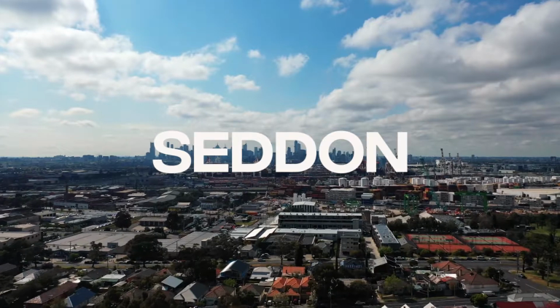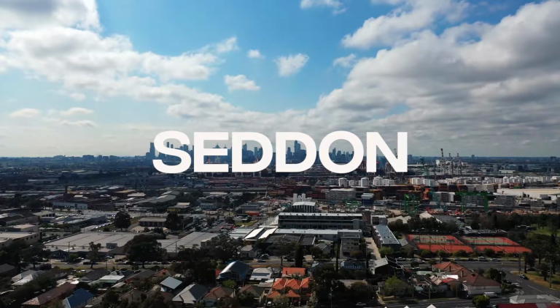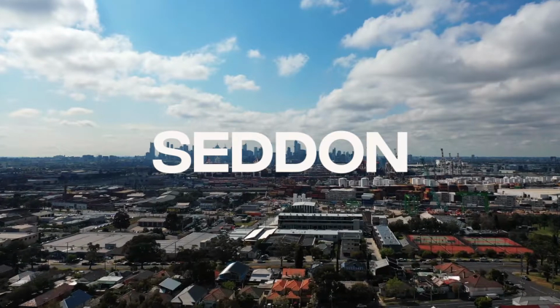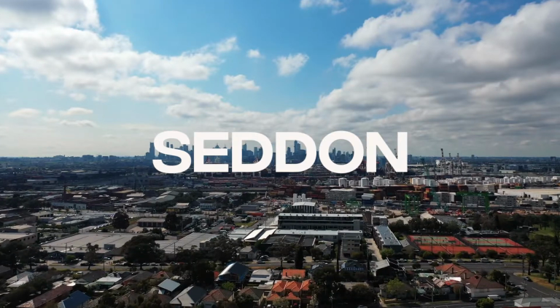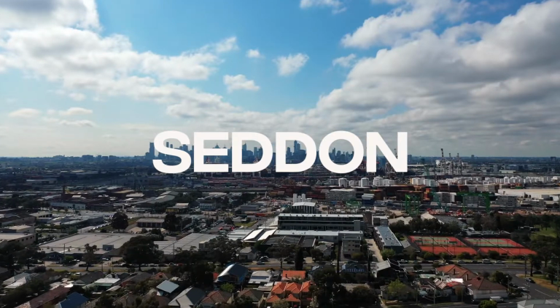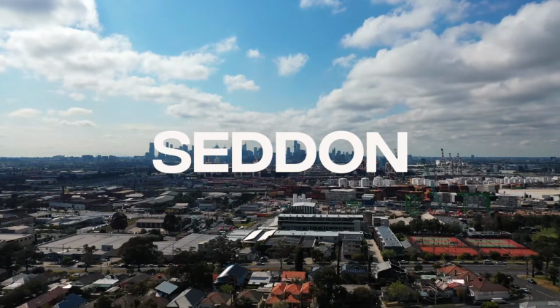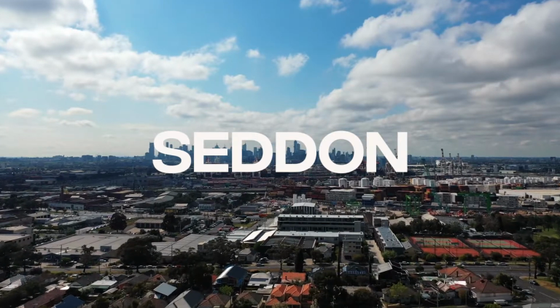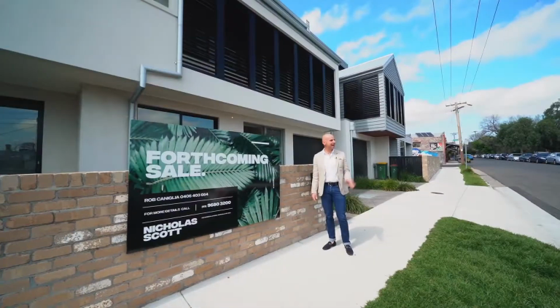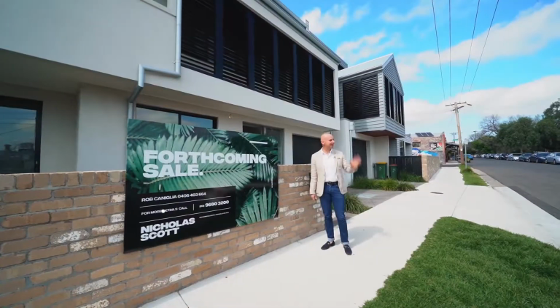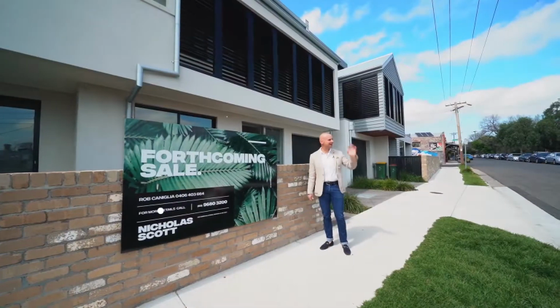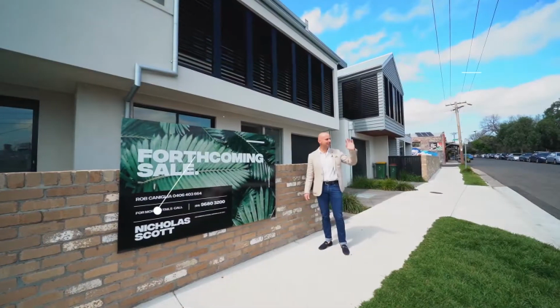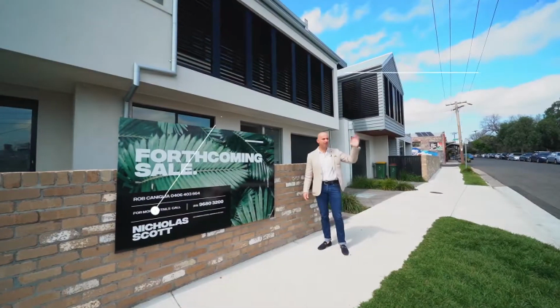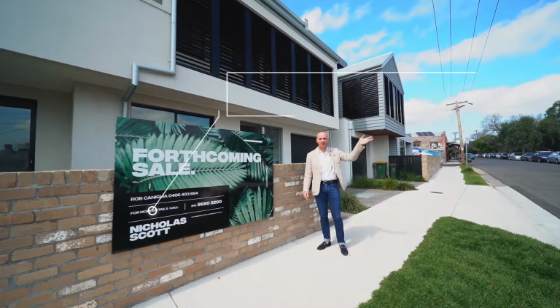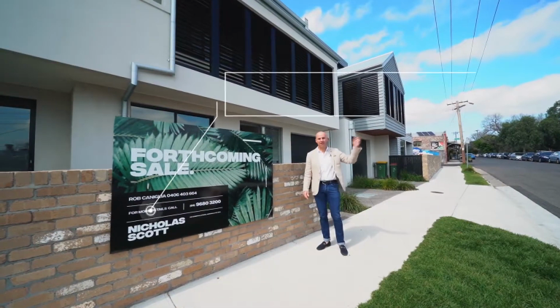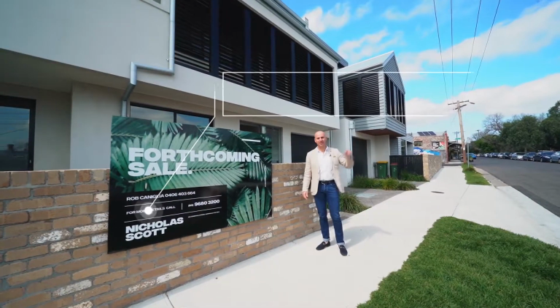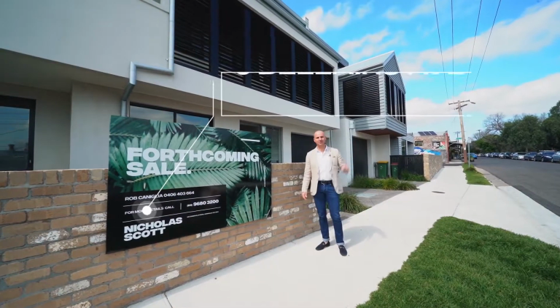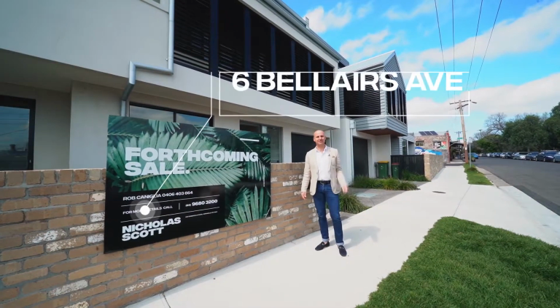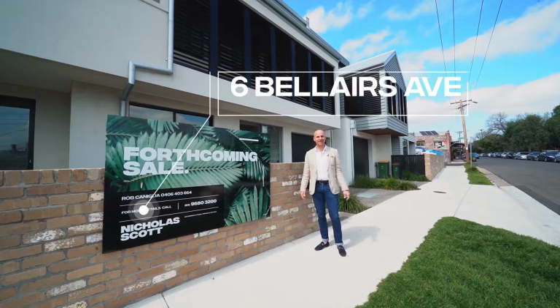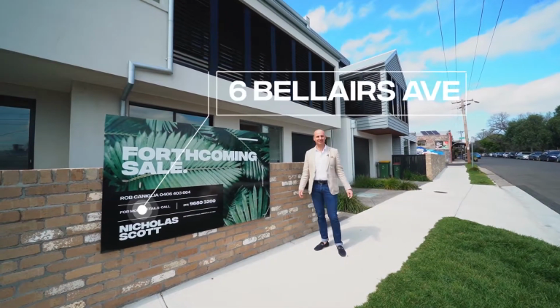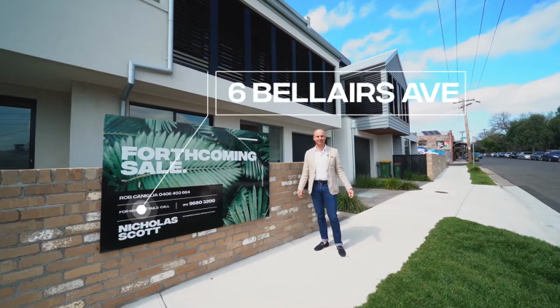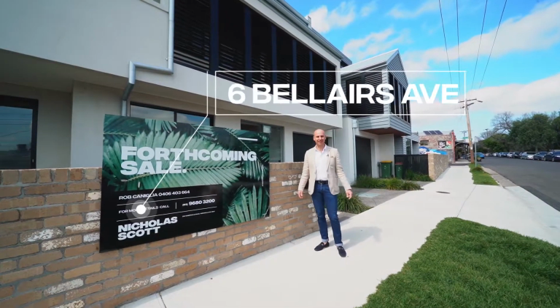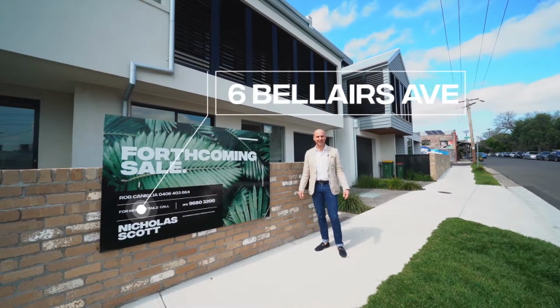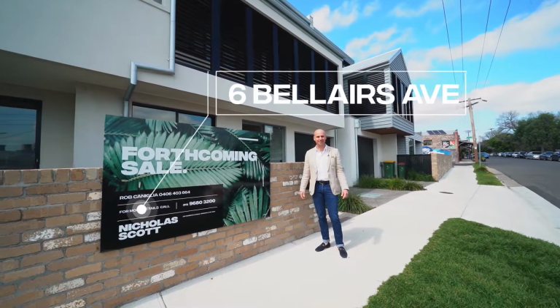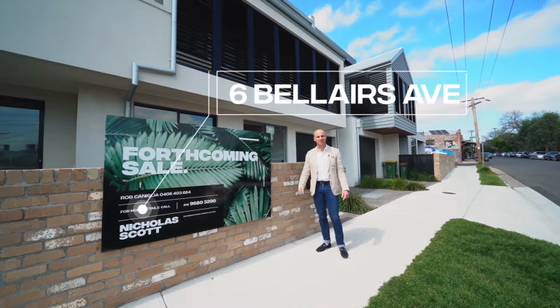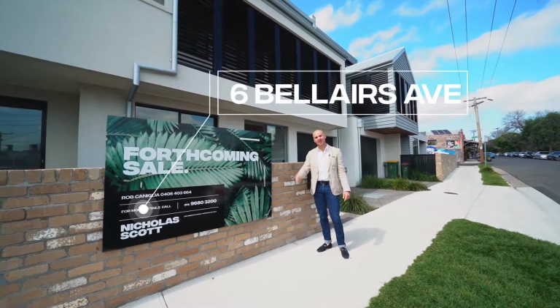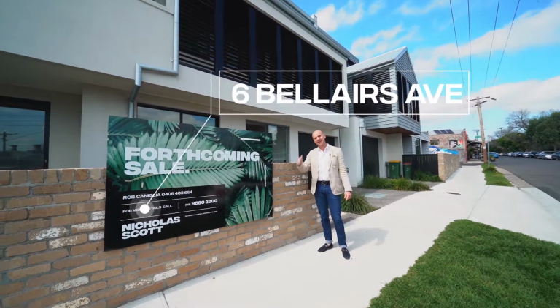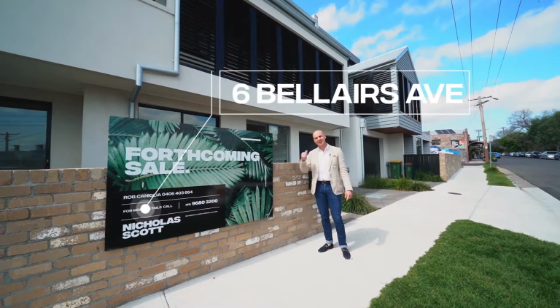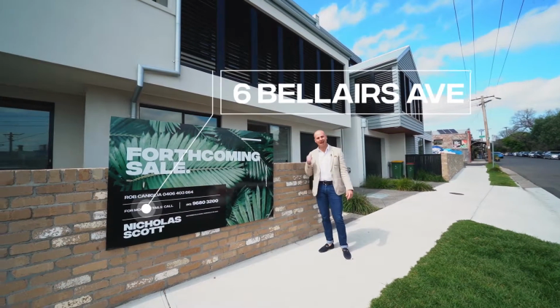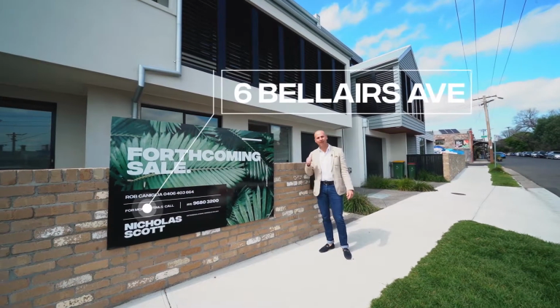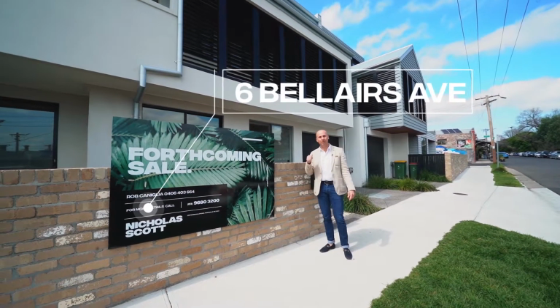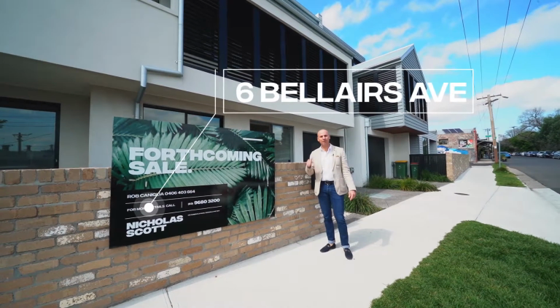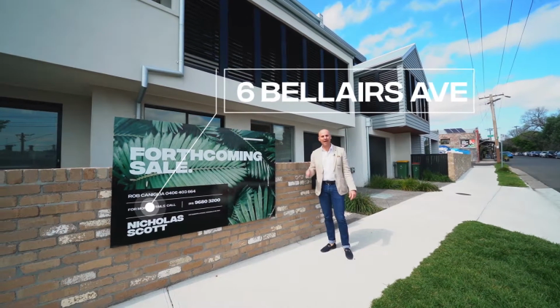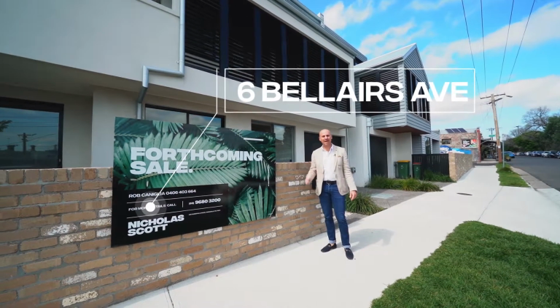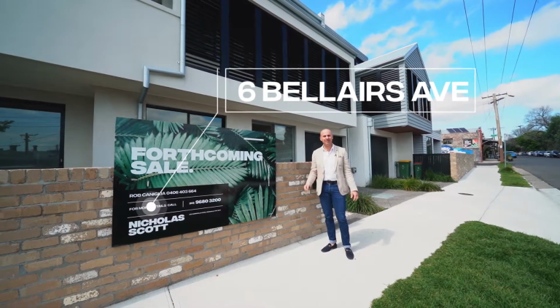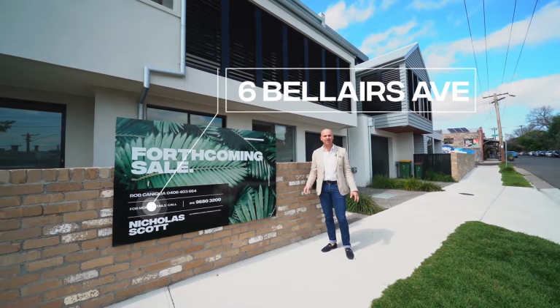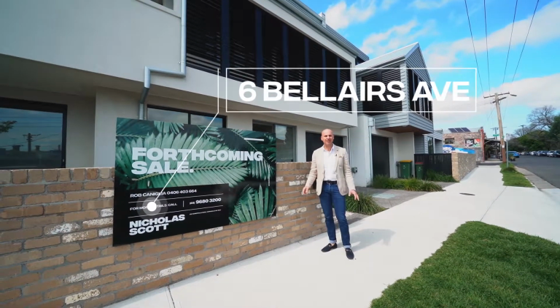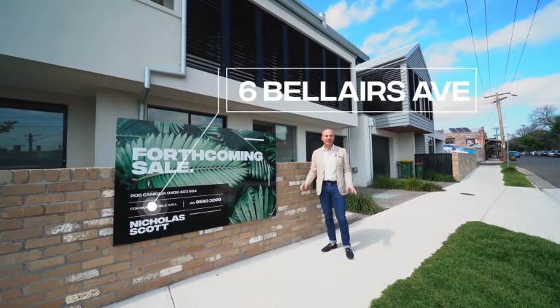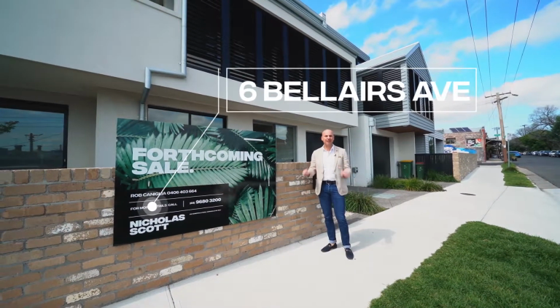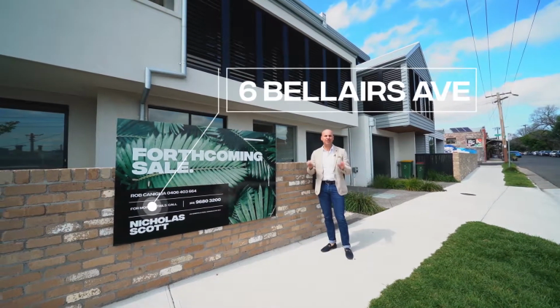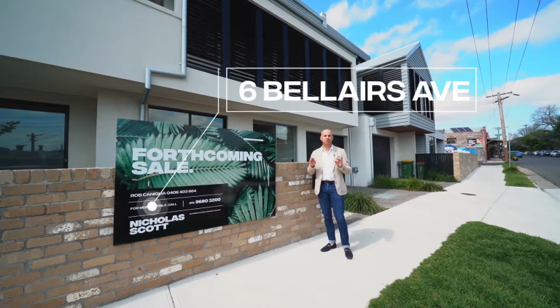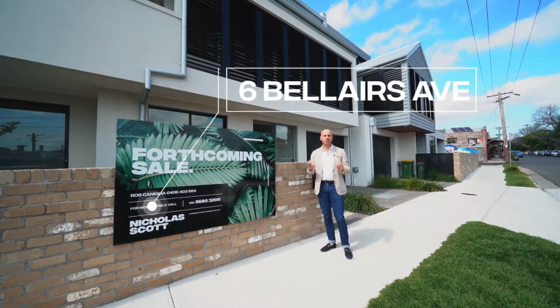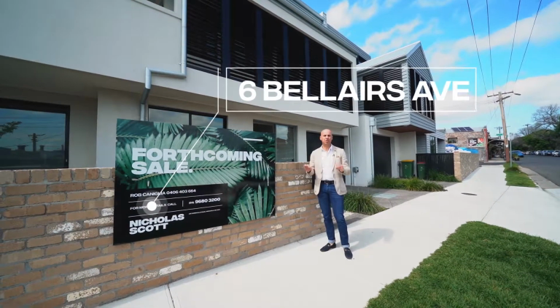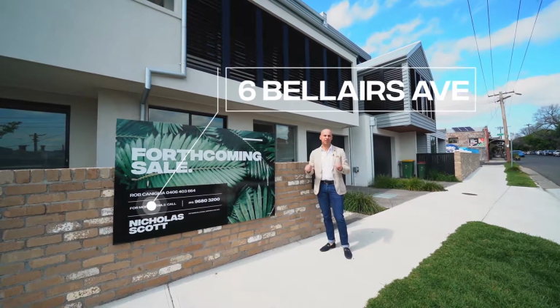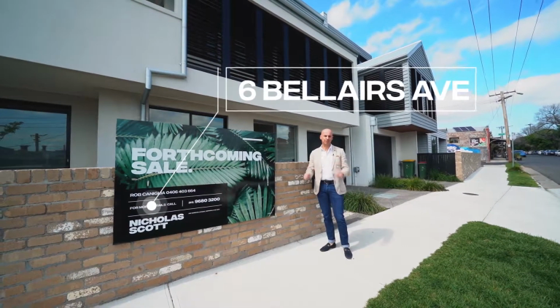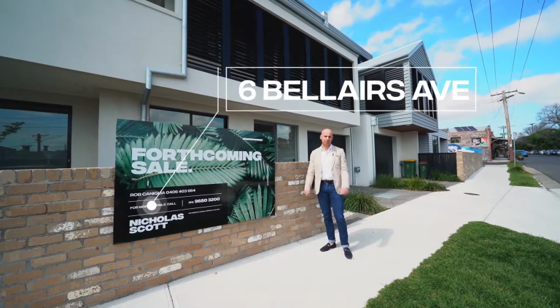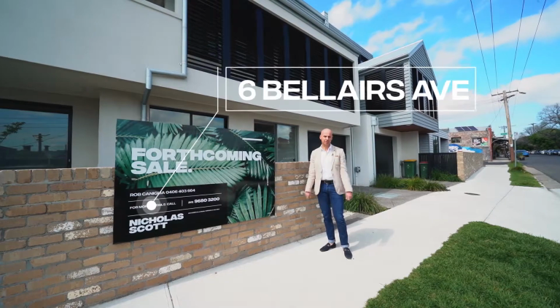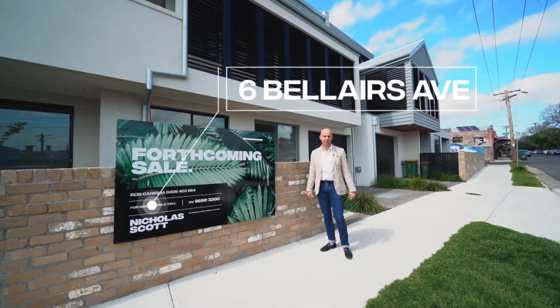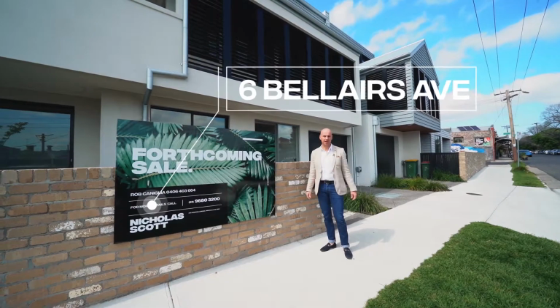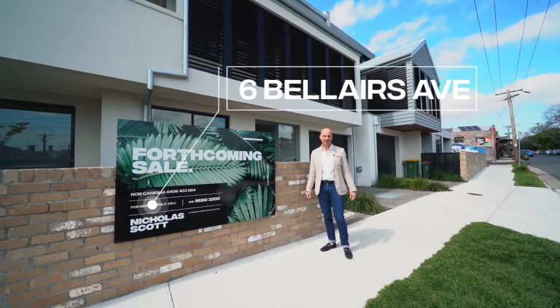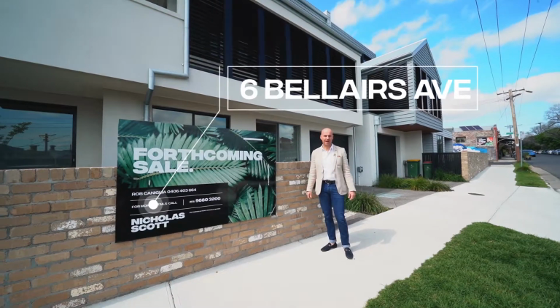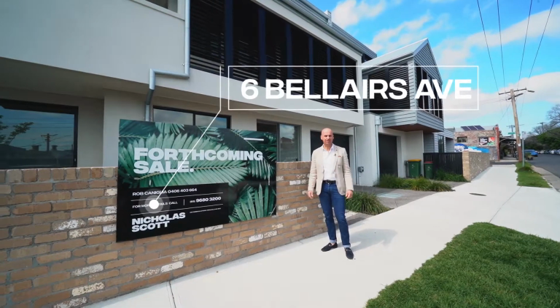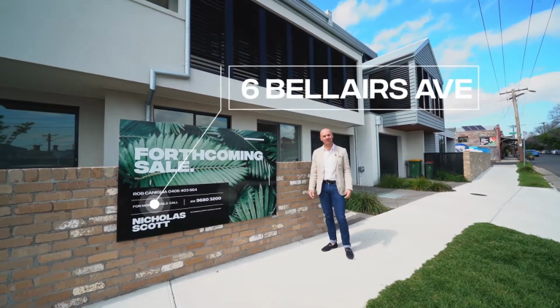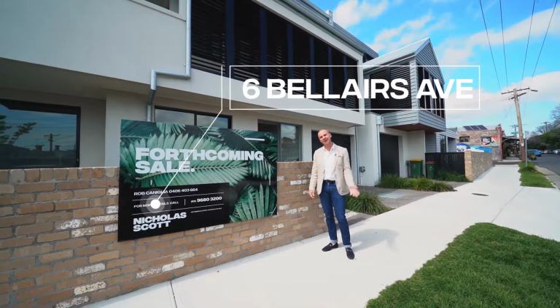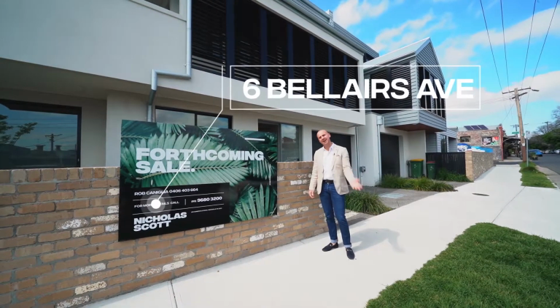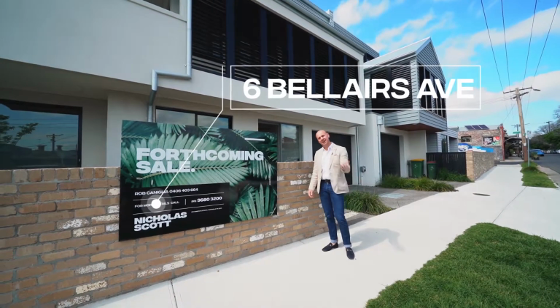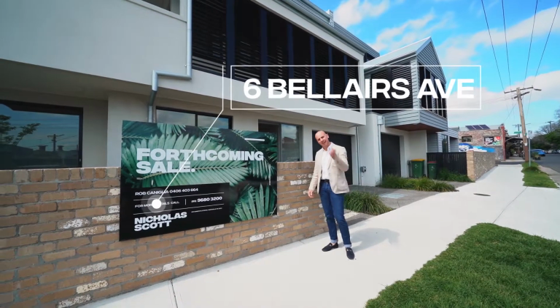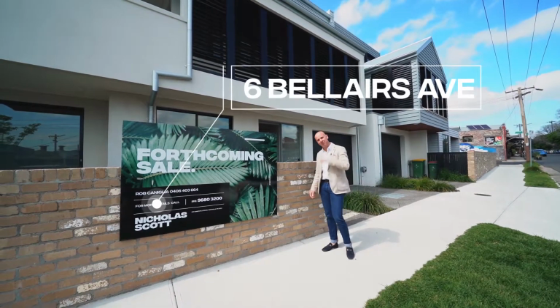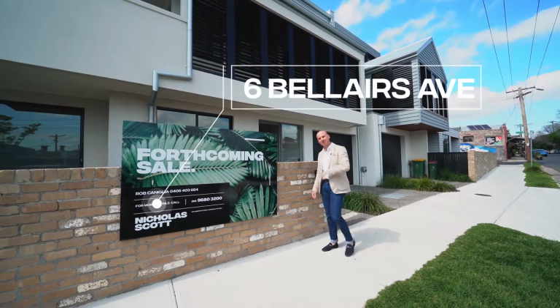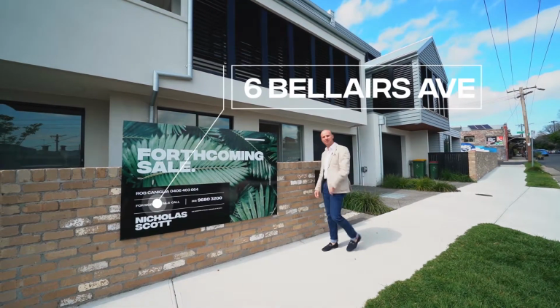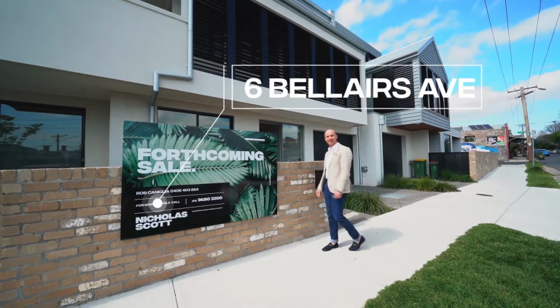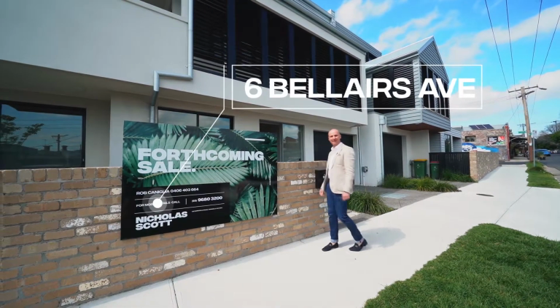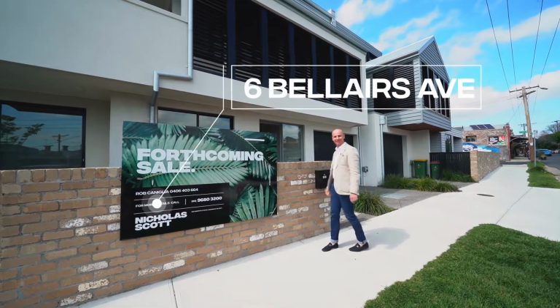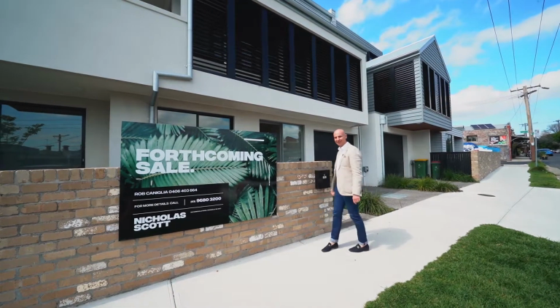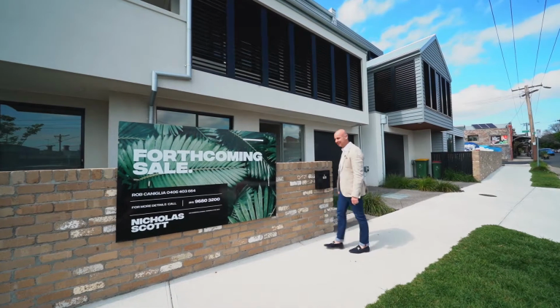Superbly located, very close to Seddon Village, Yarraville Gardens. It is truly a beautiful location. Come with me and have a look.